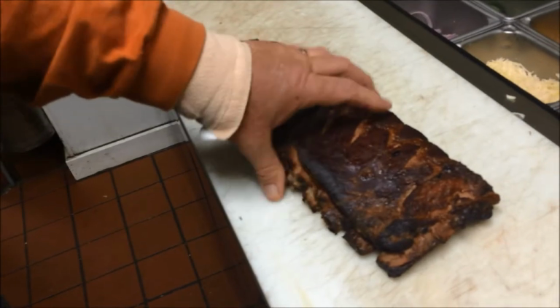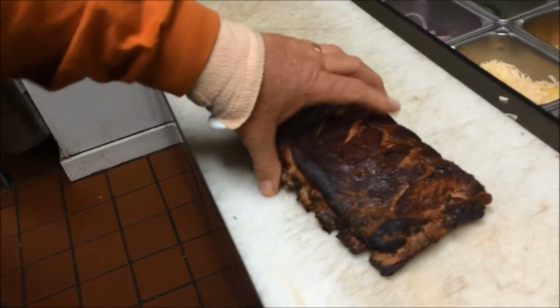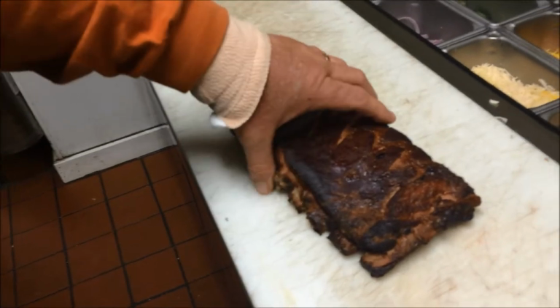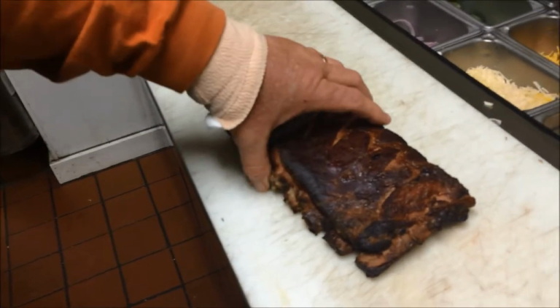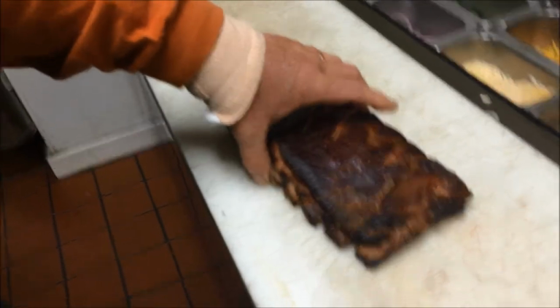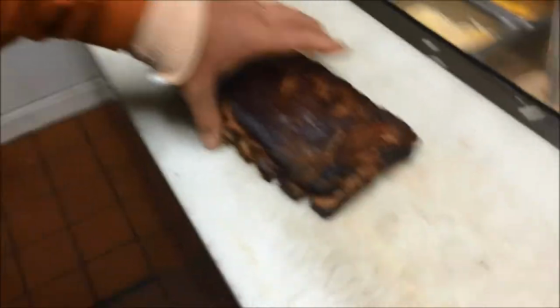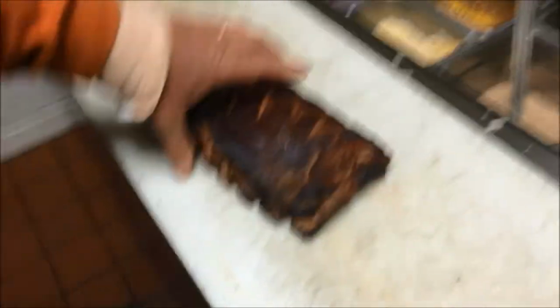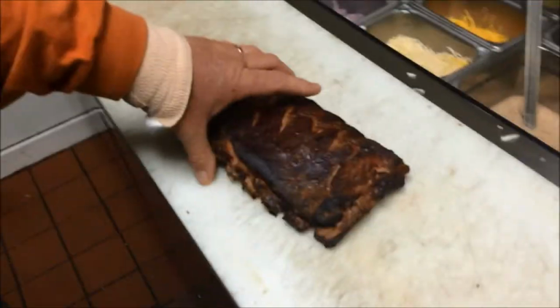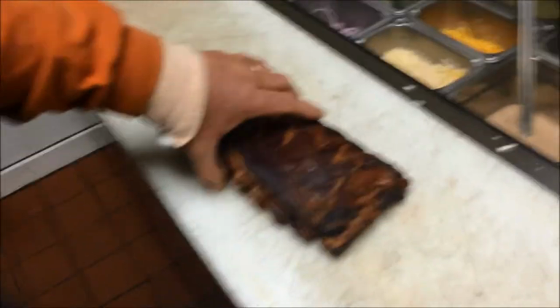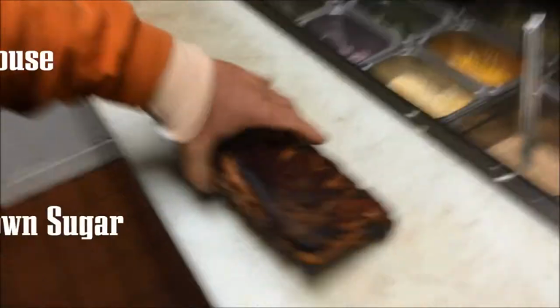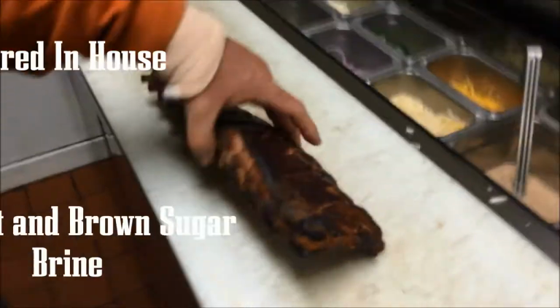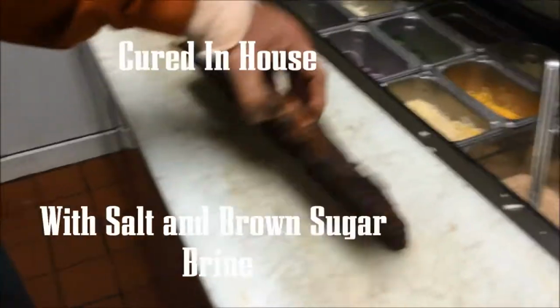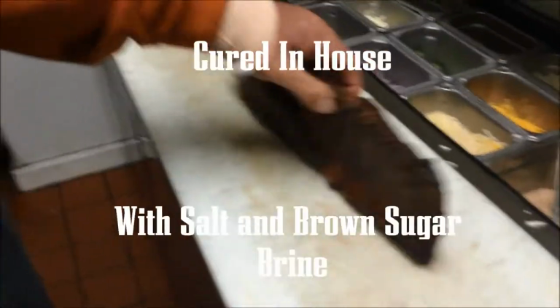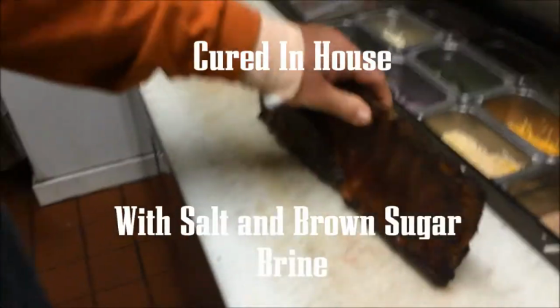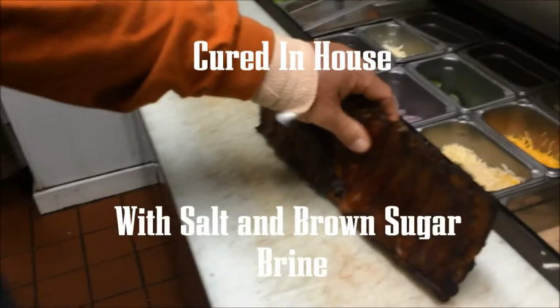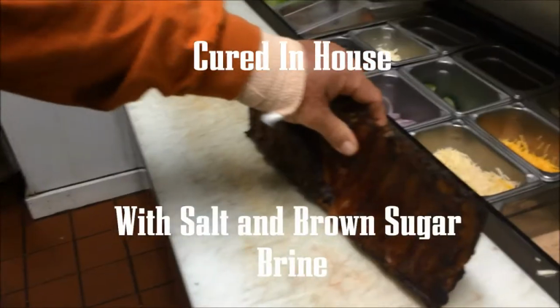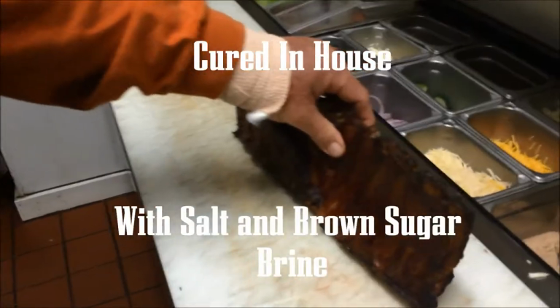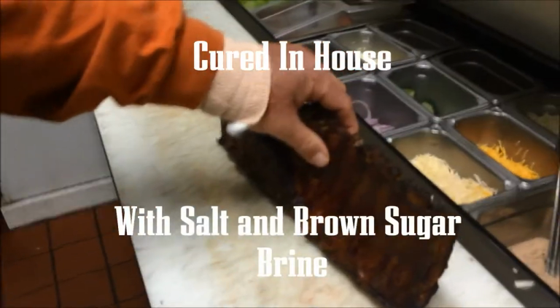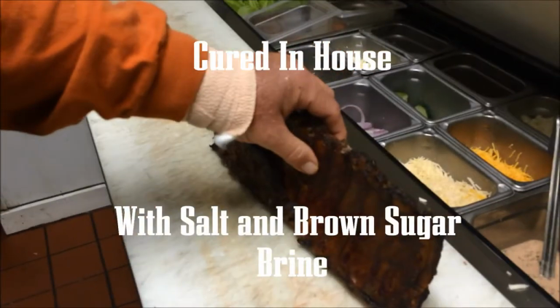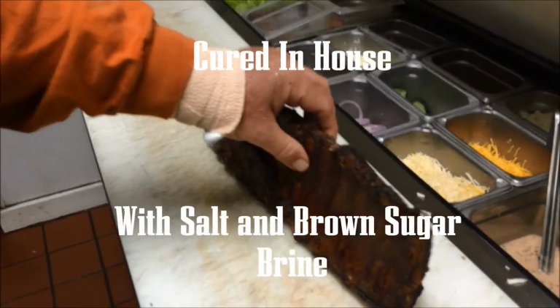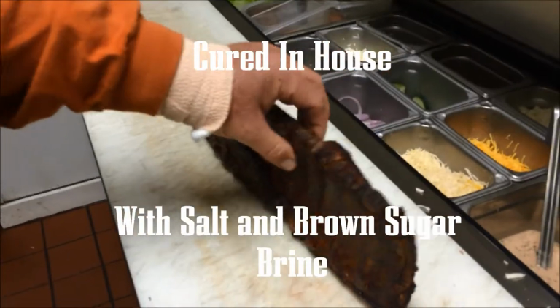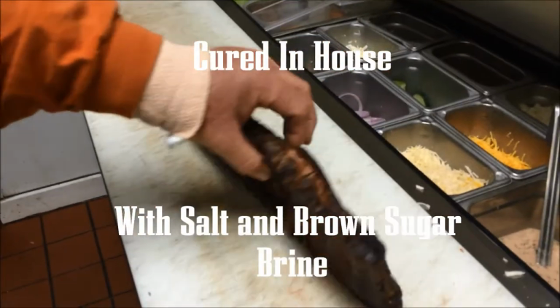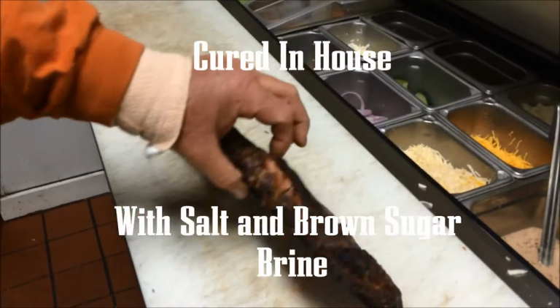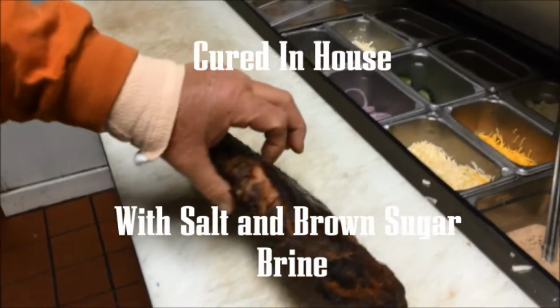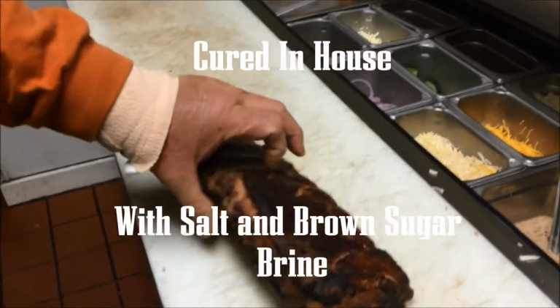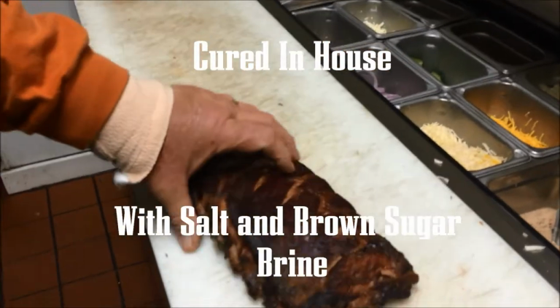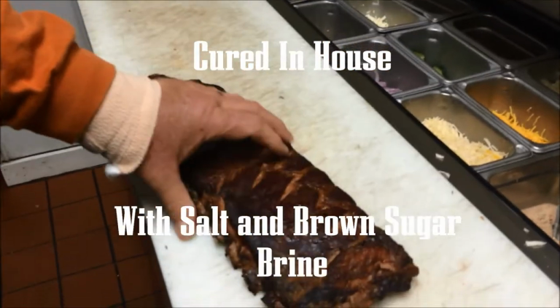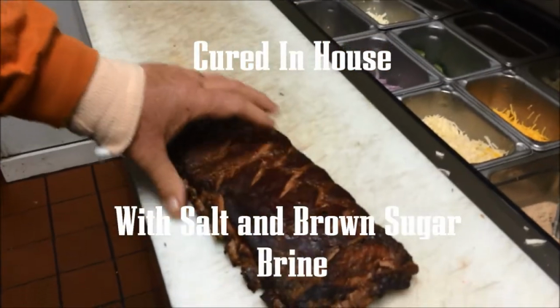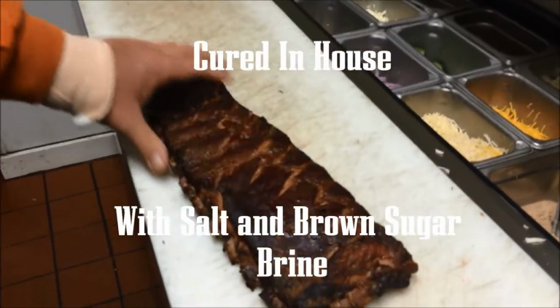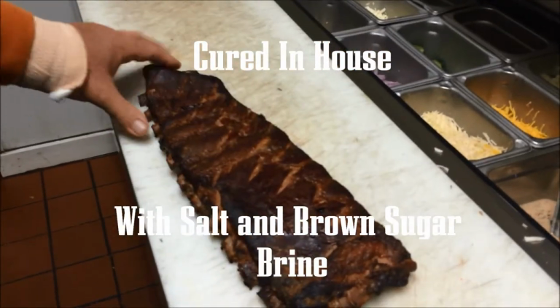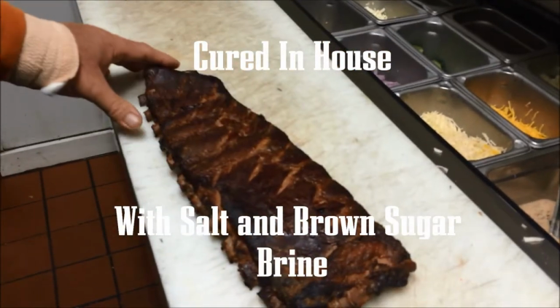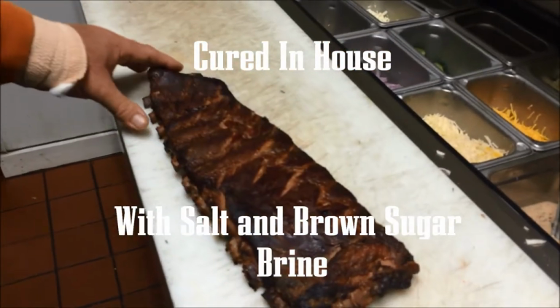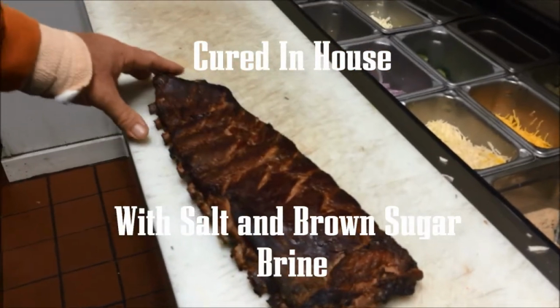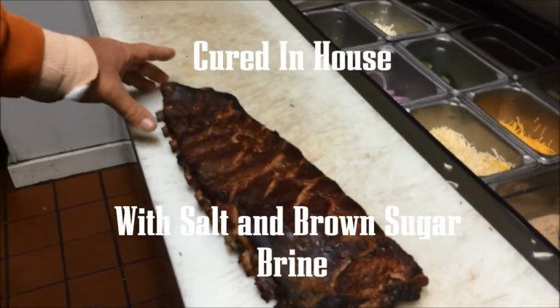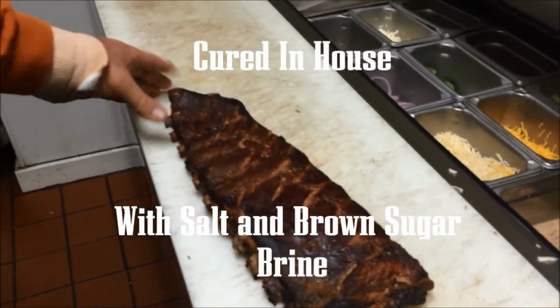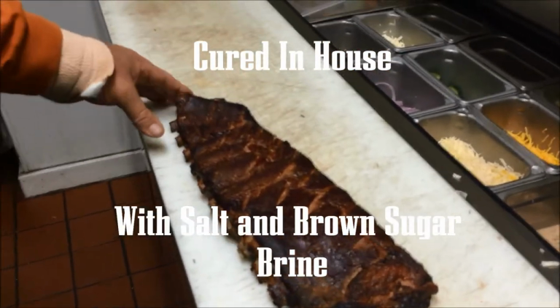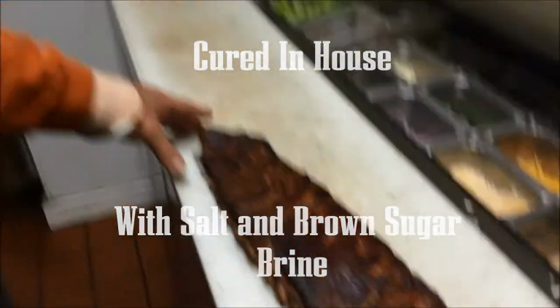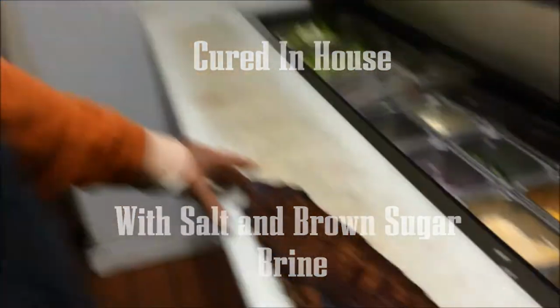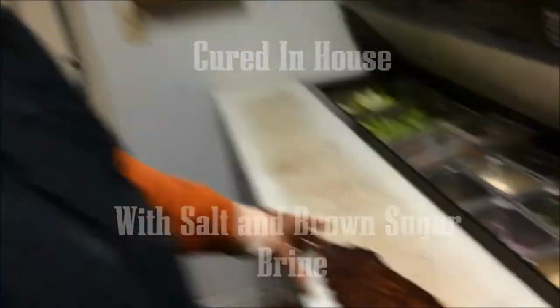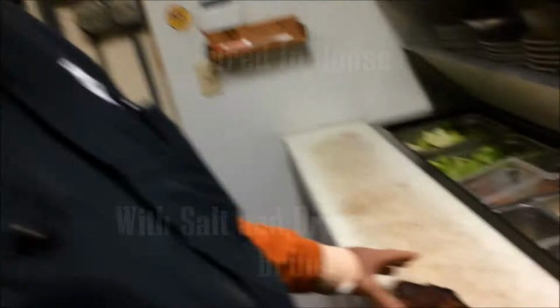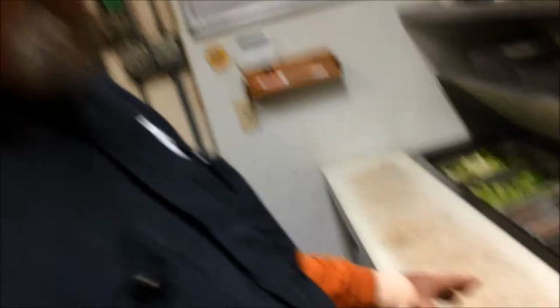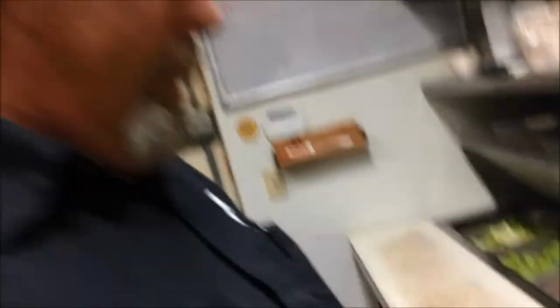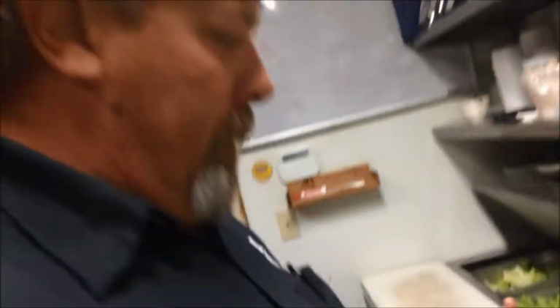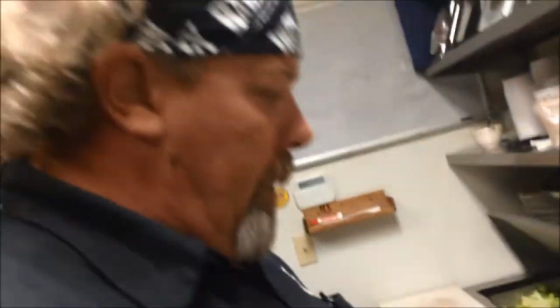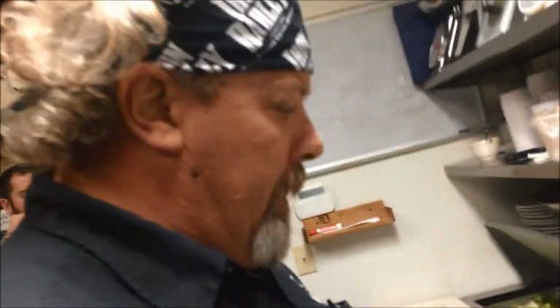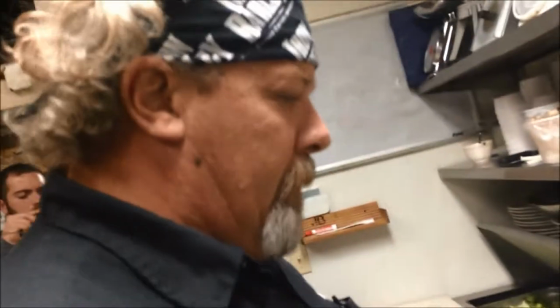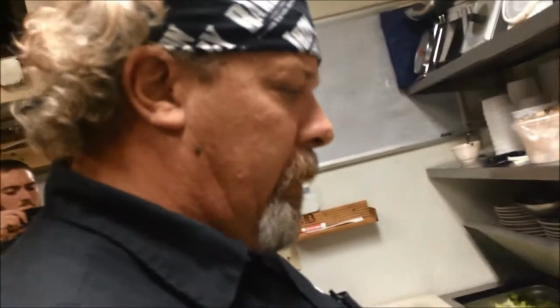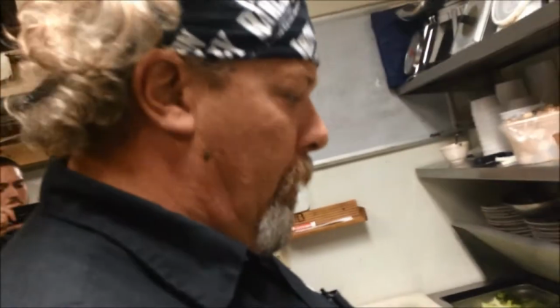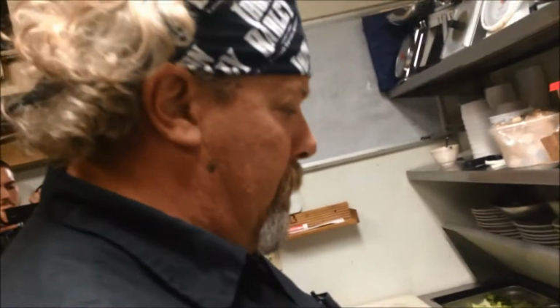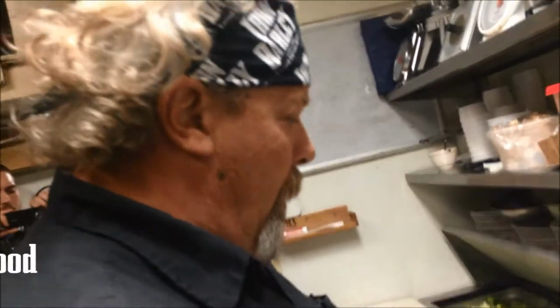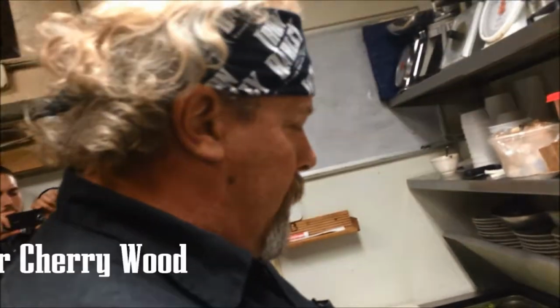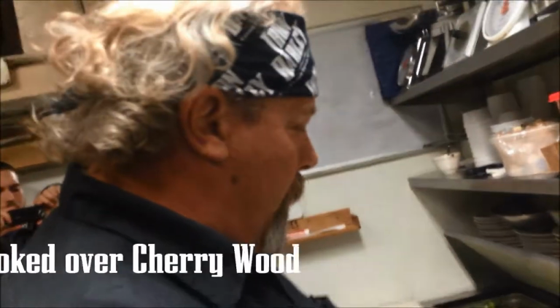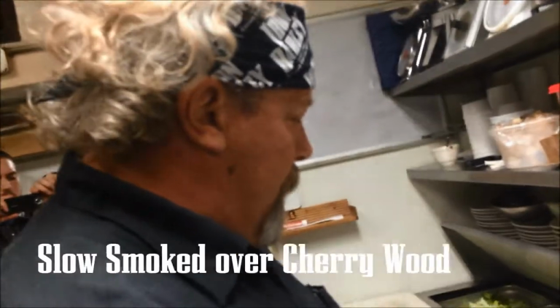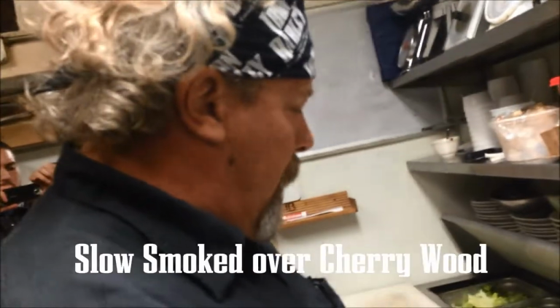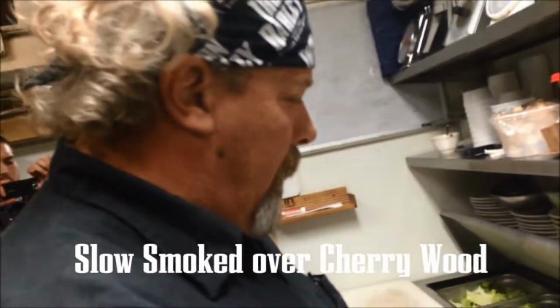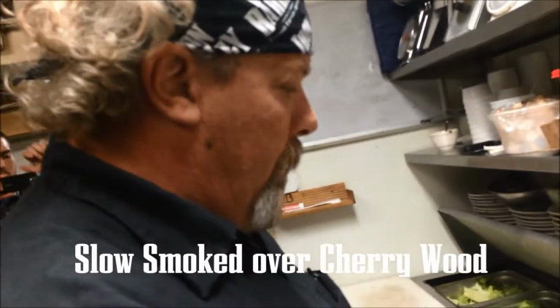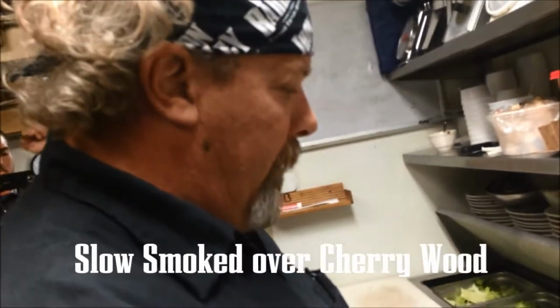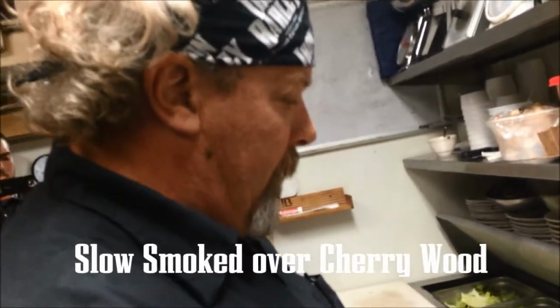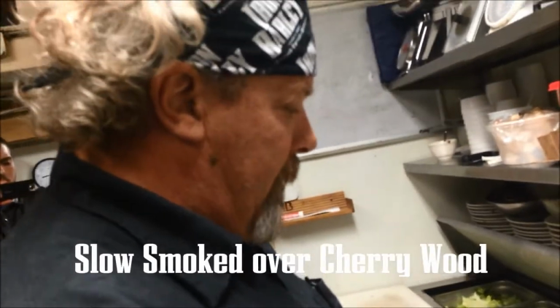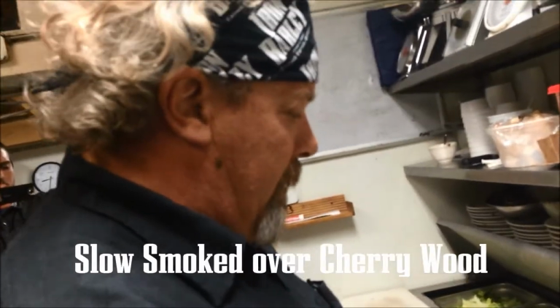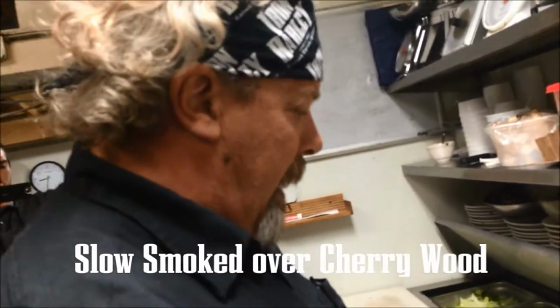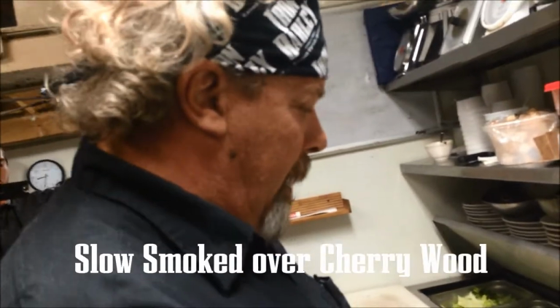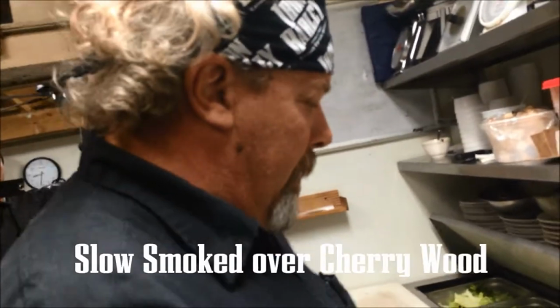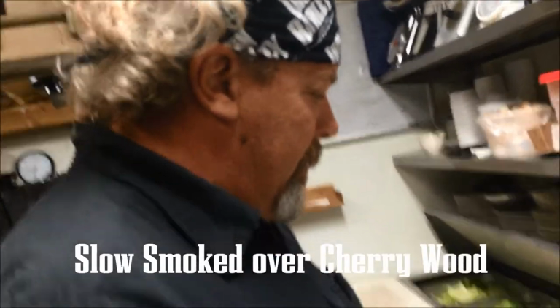We take them, we cure them in house. It's in a salt and brown sugar brine for a week. And then slow smoked over cherry wood for 6 hours.